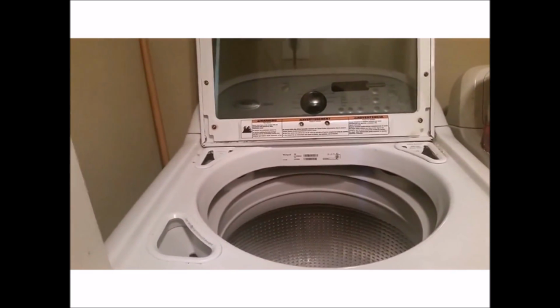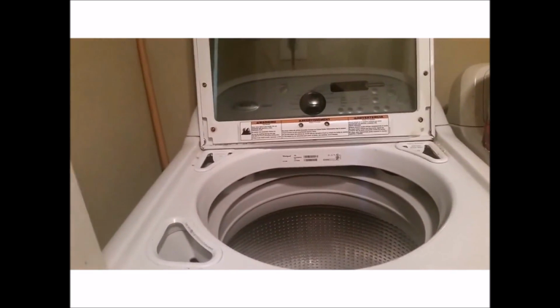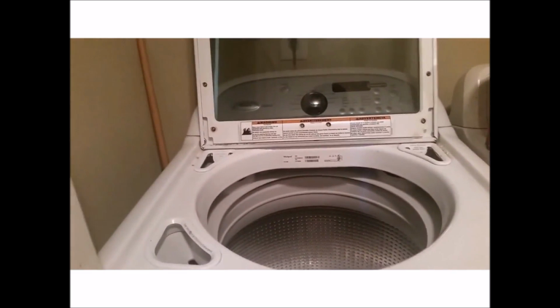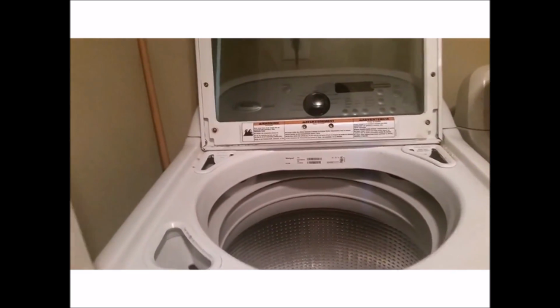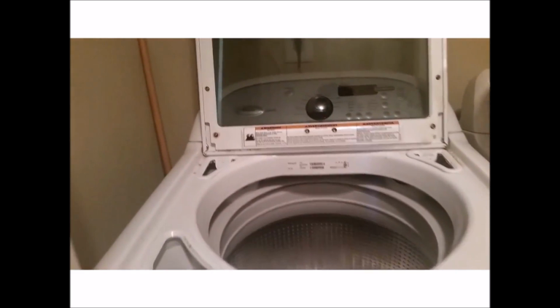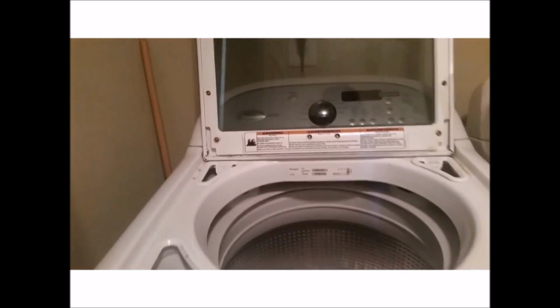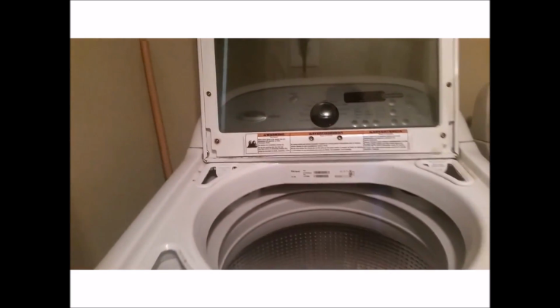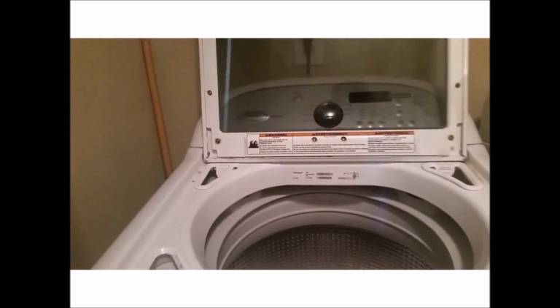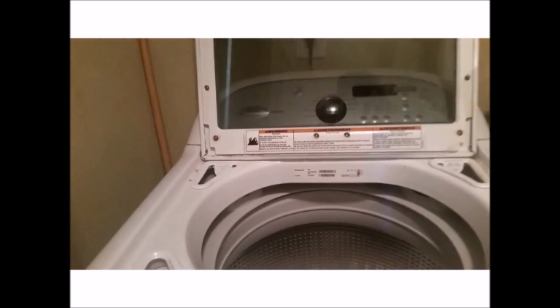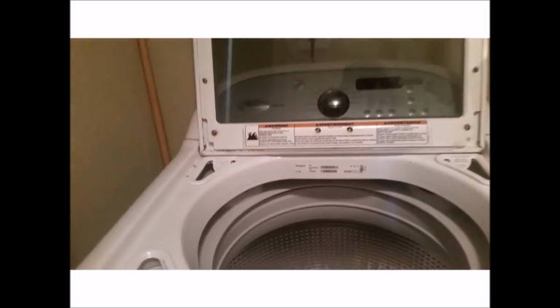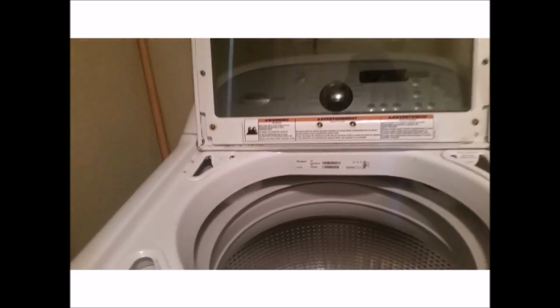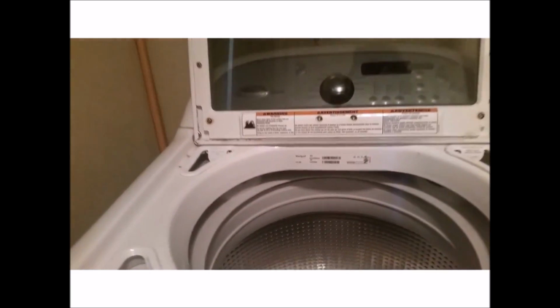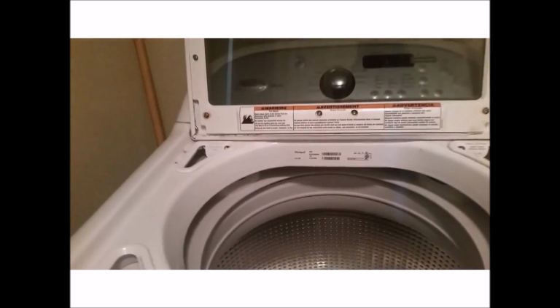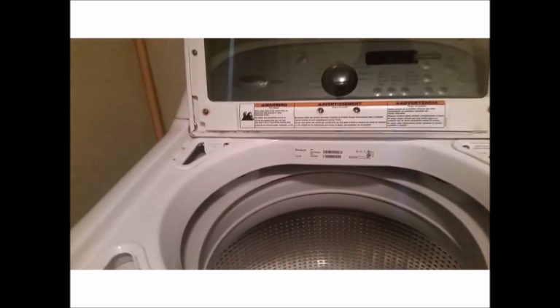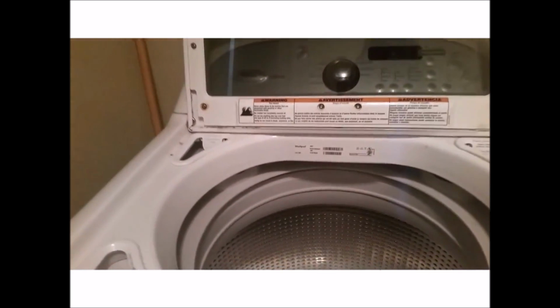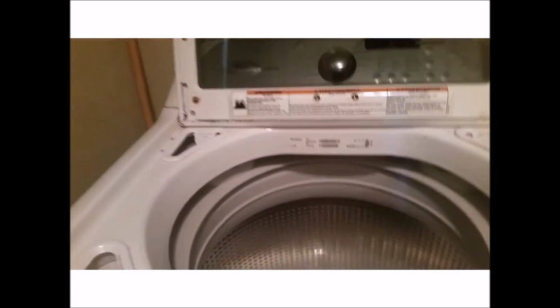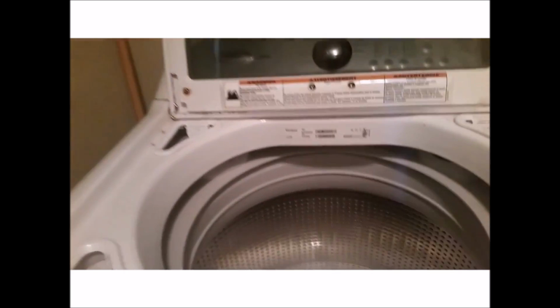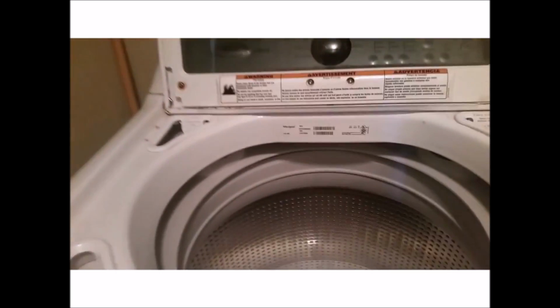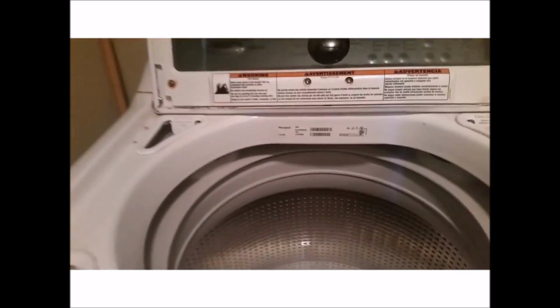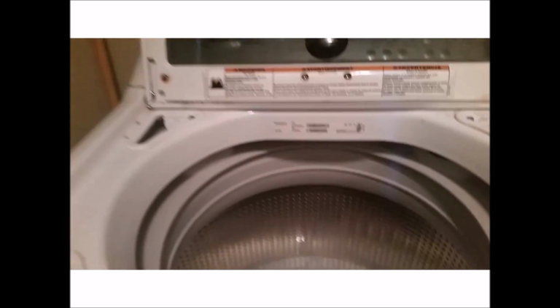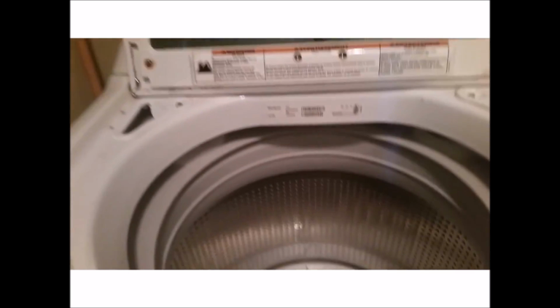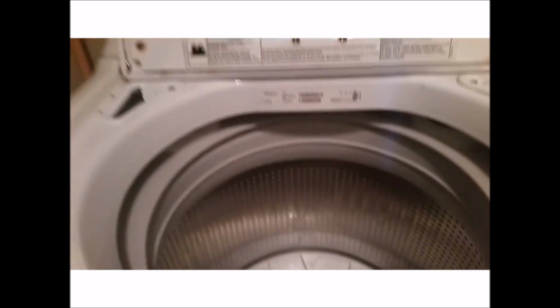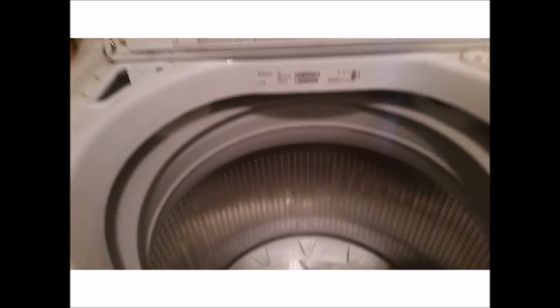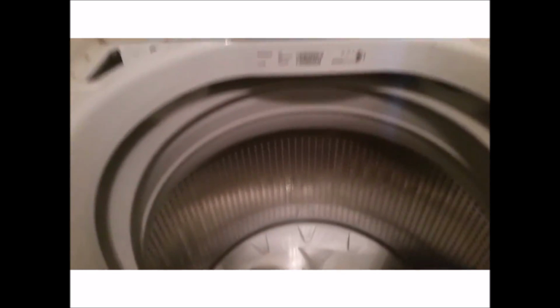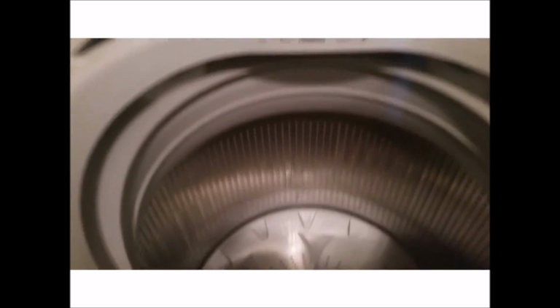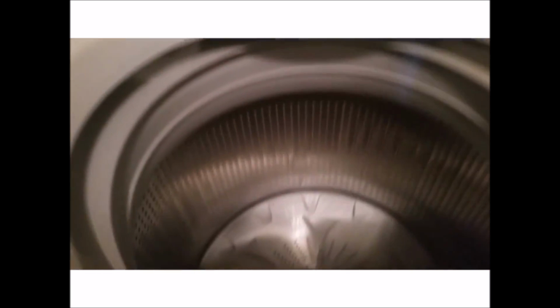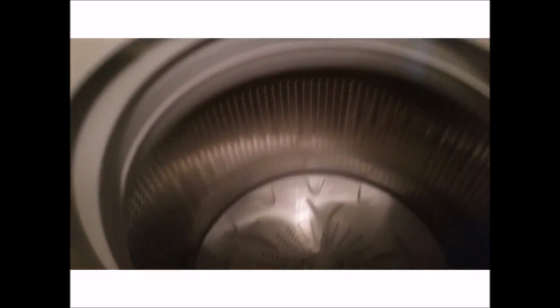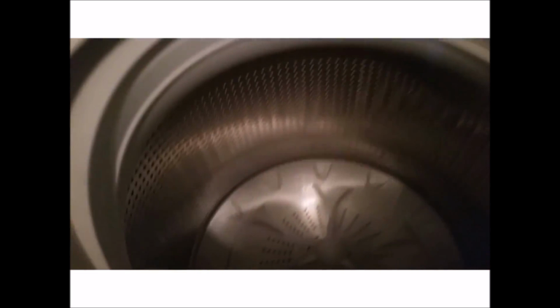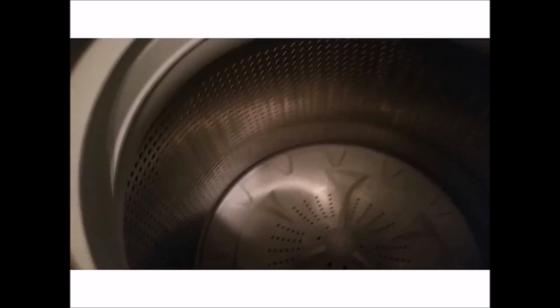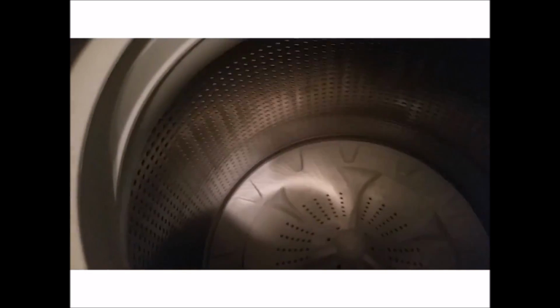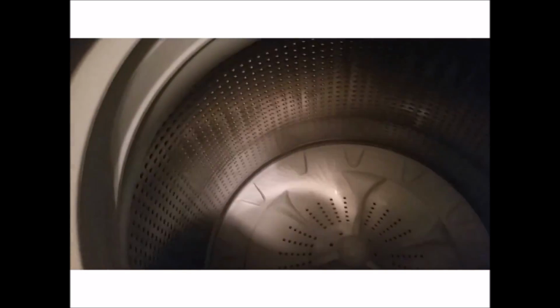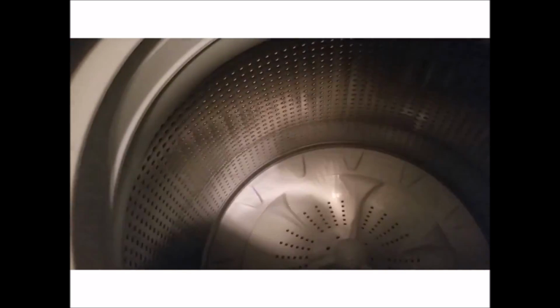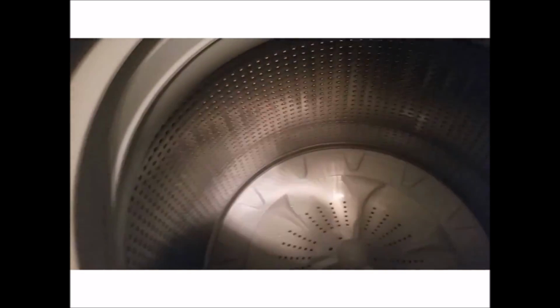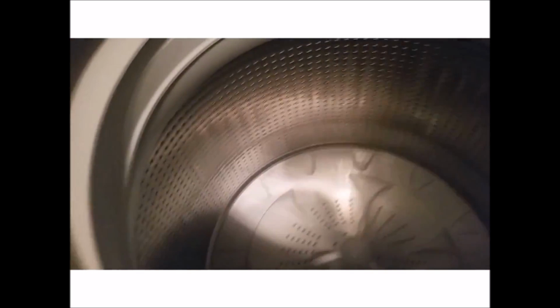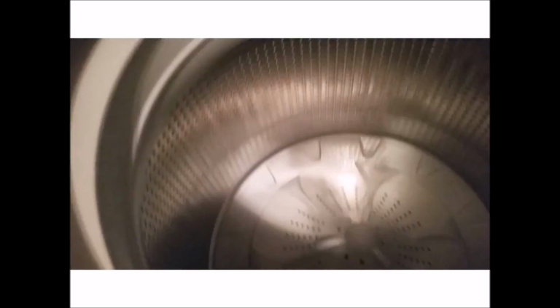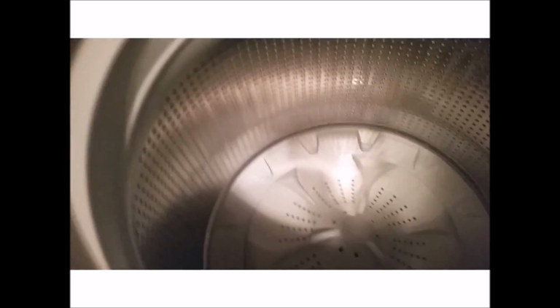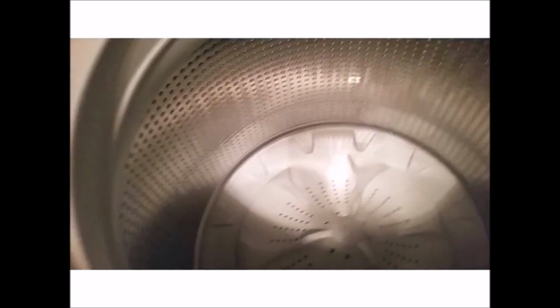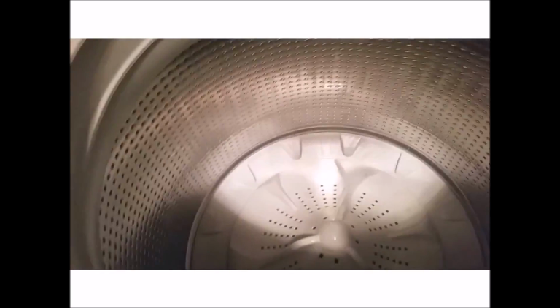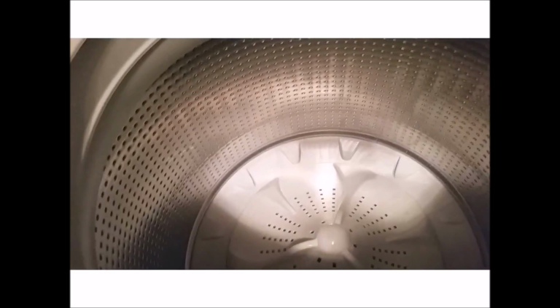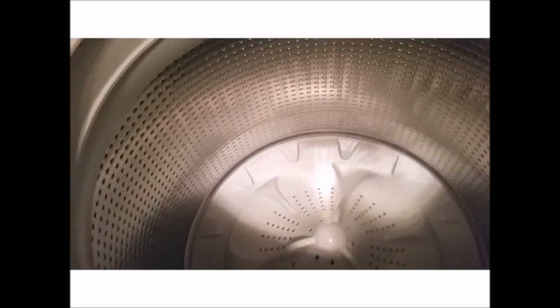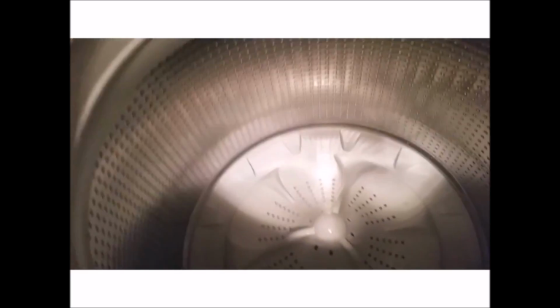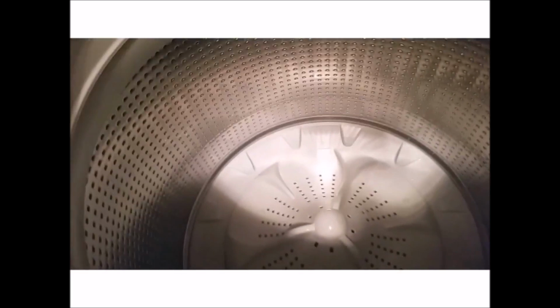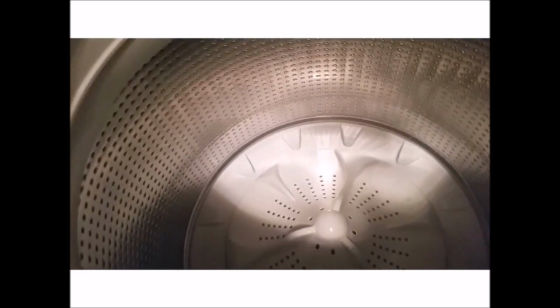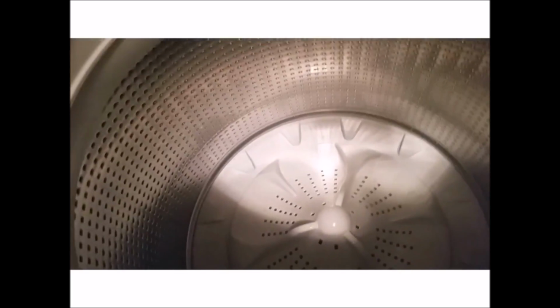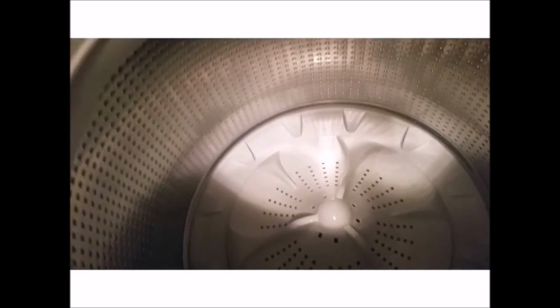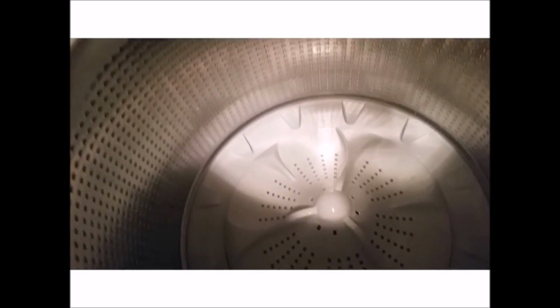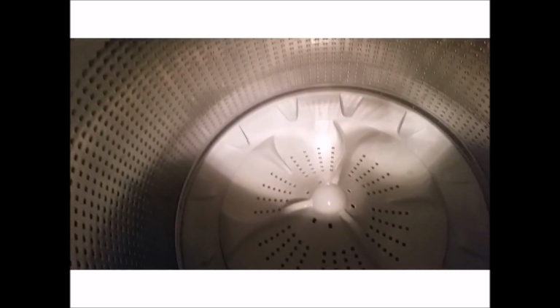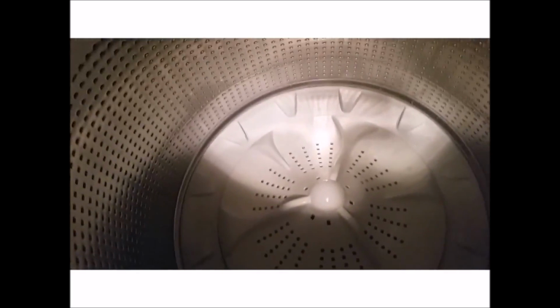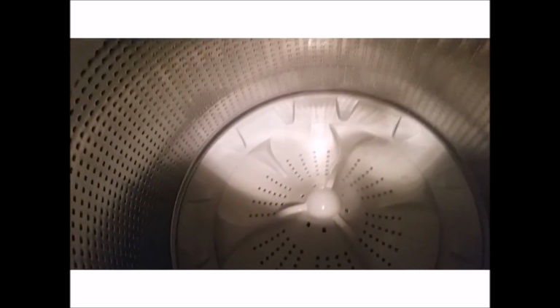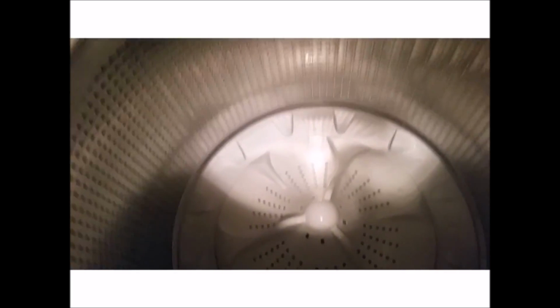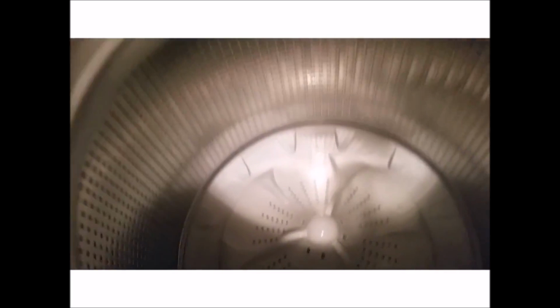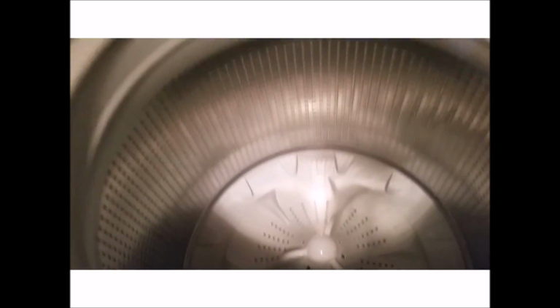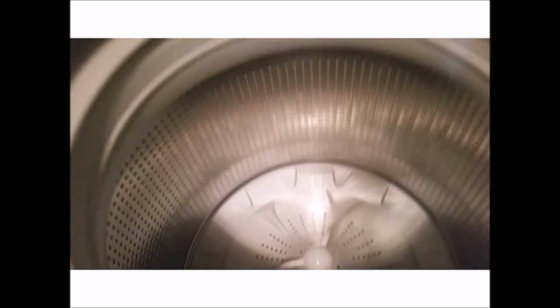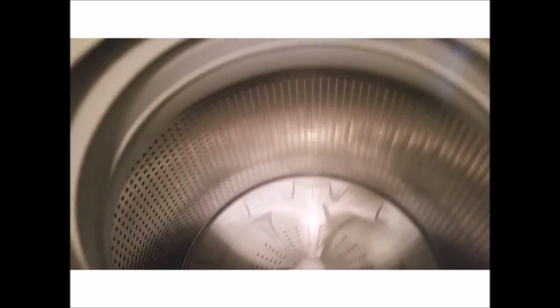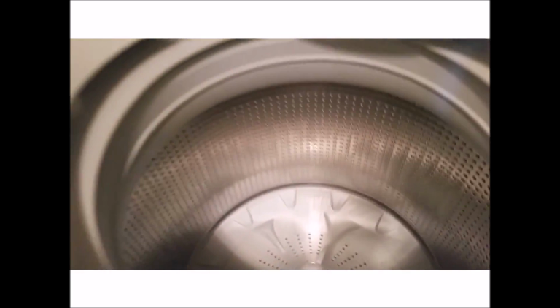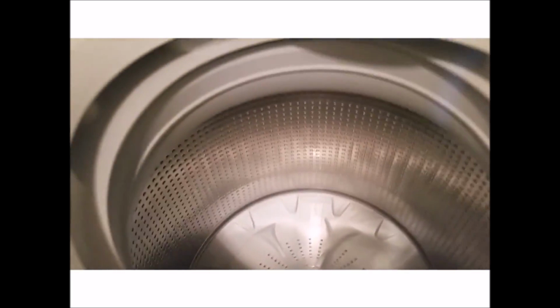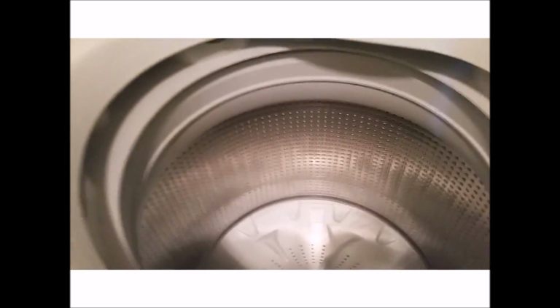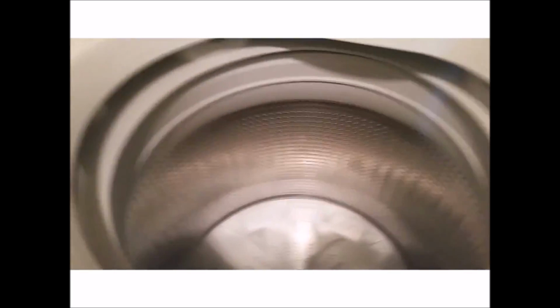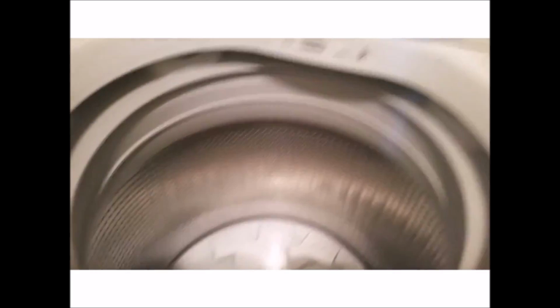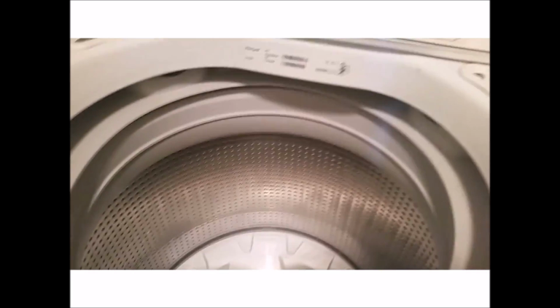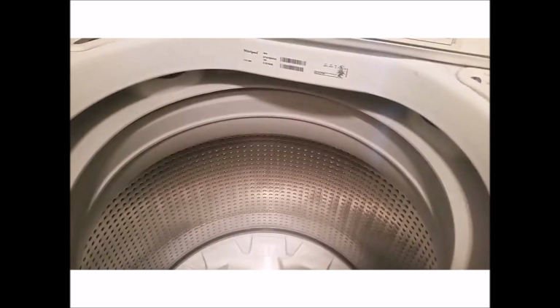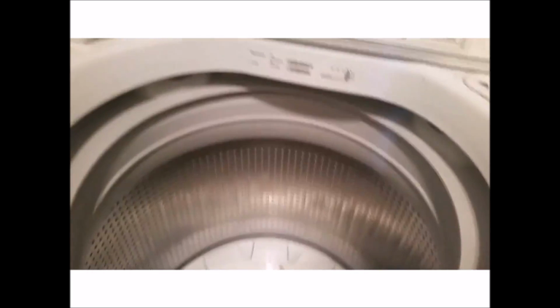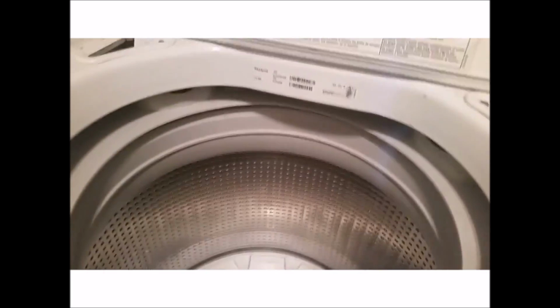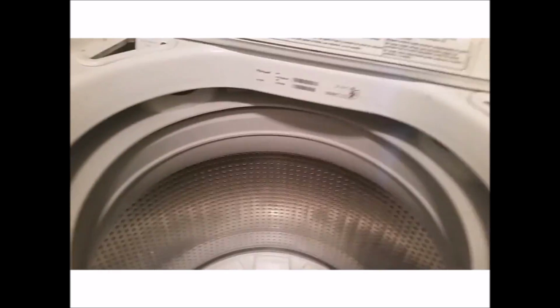If the washer is already stinky though, leaving the door open won't do much about the smell except keep it from getting worse.